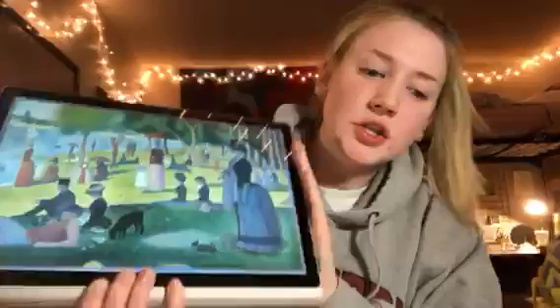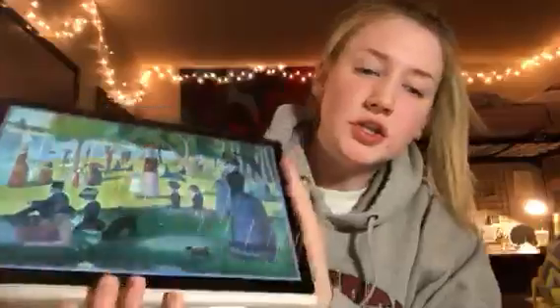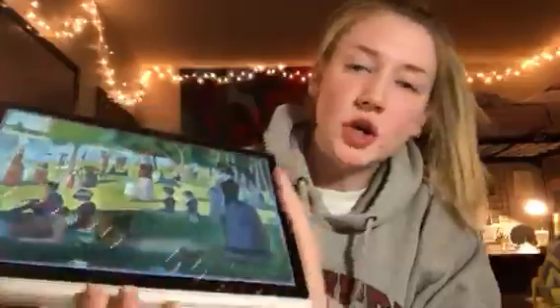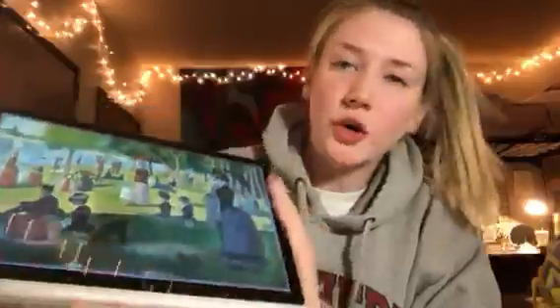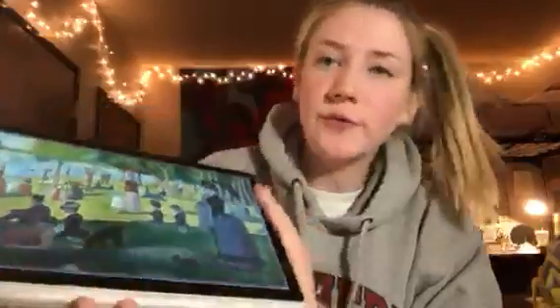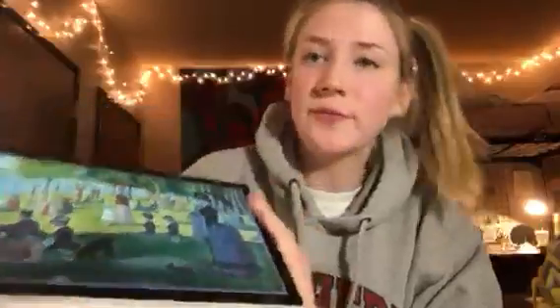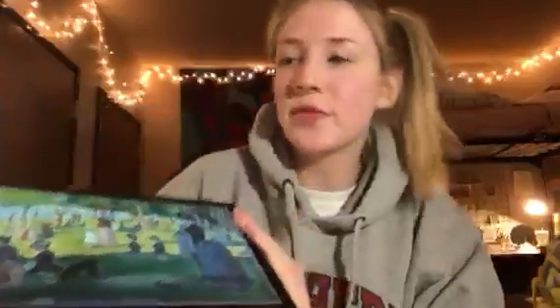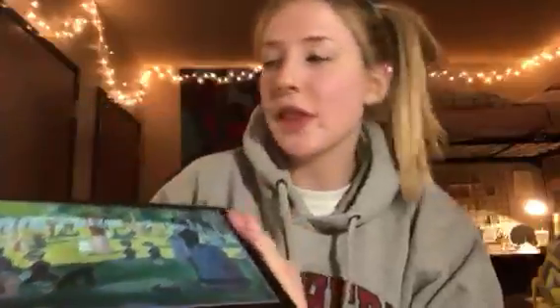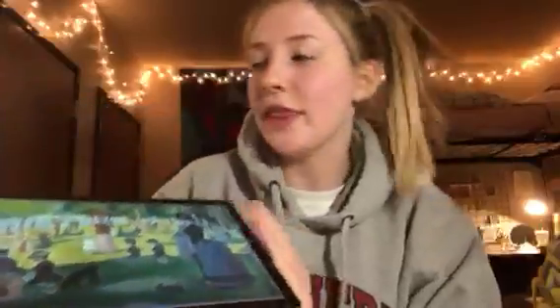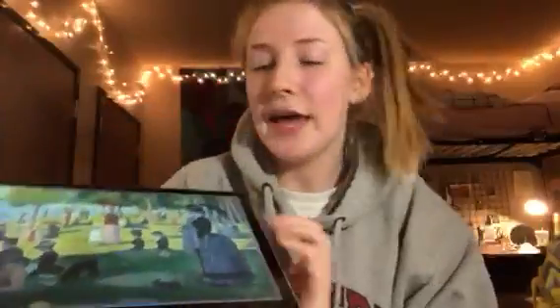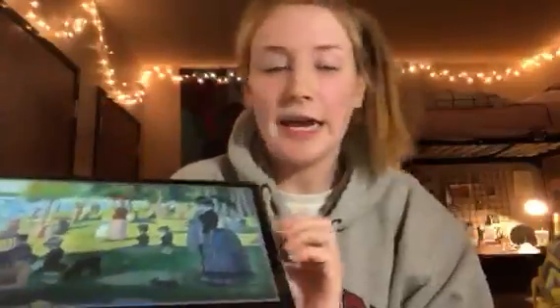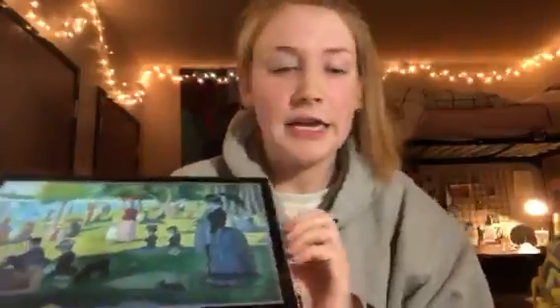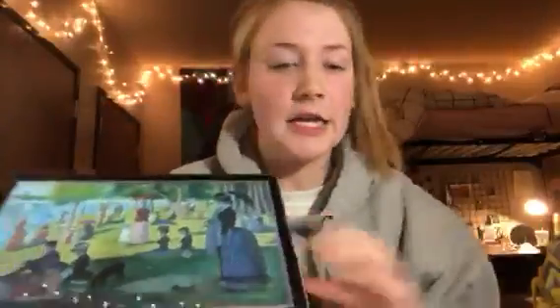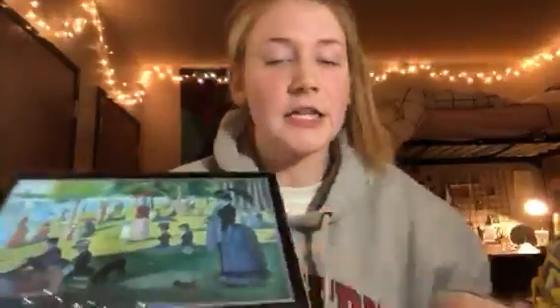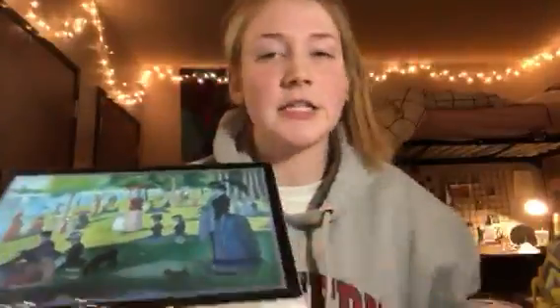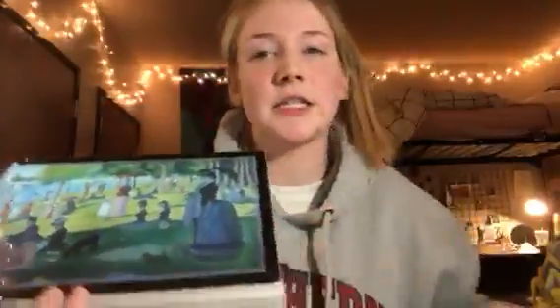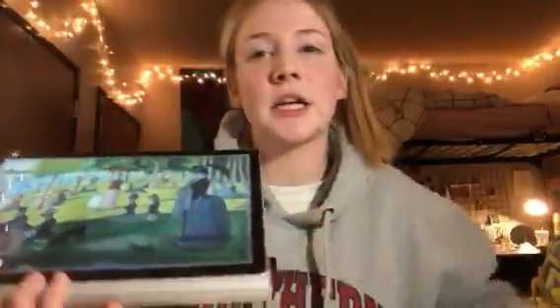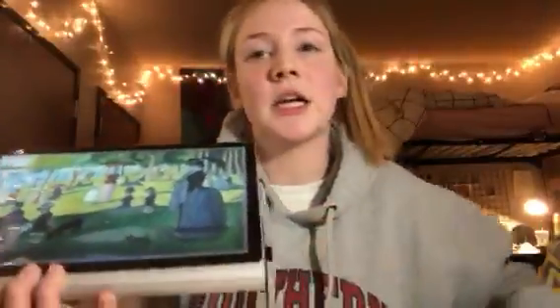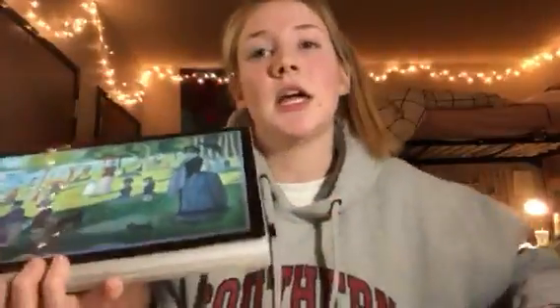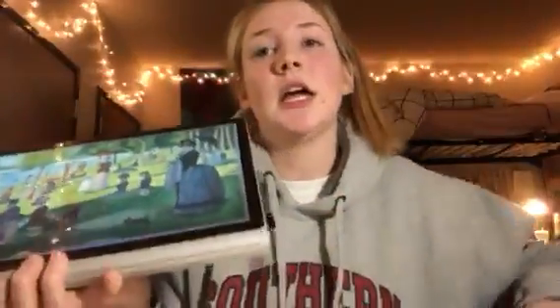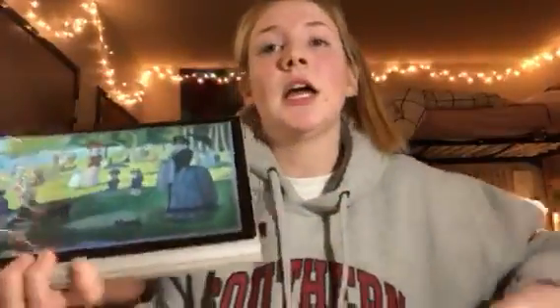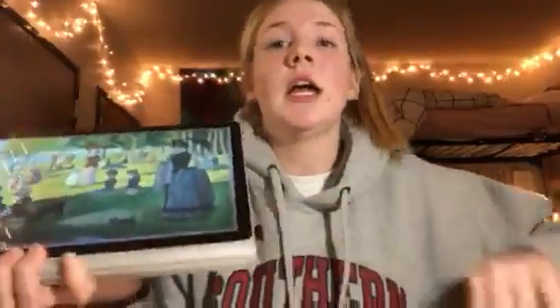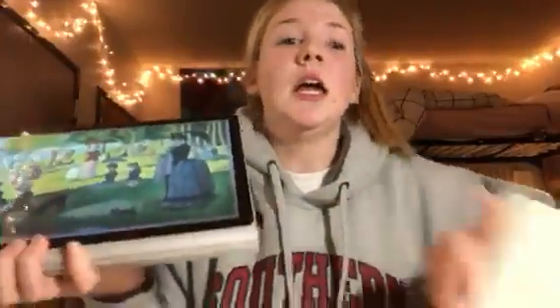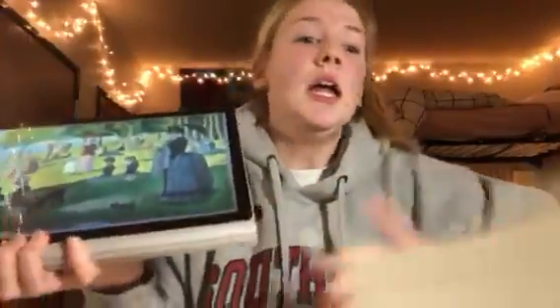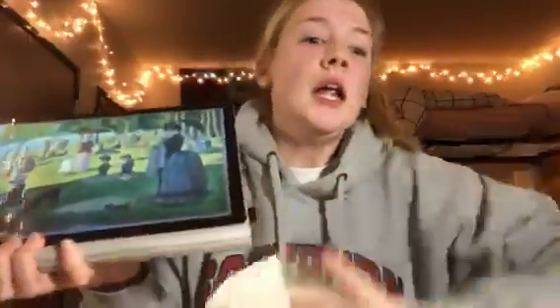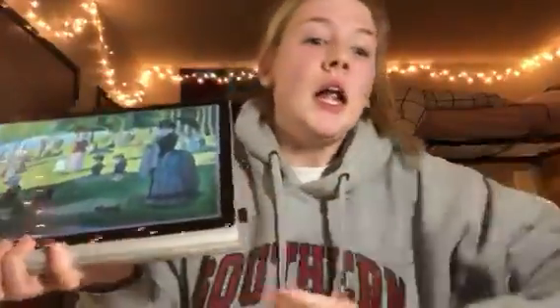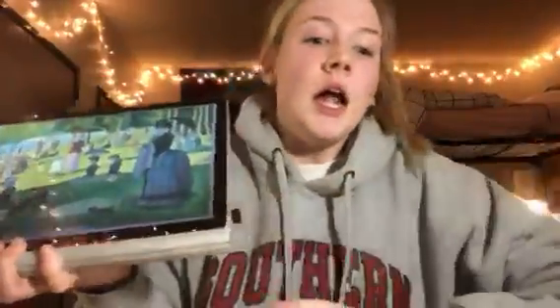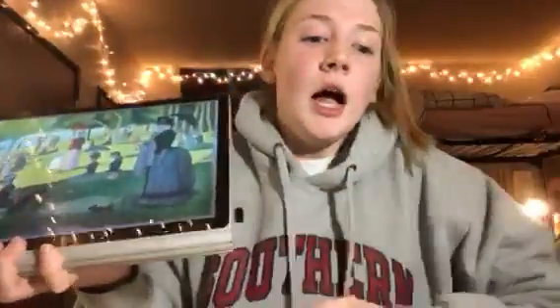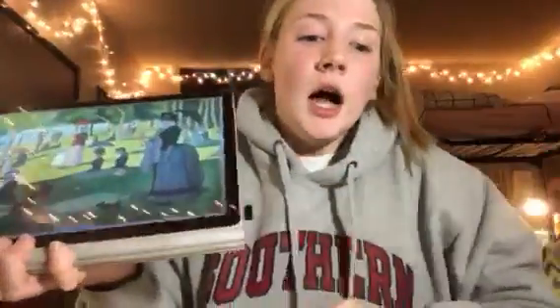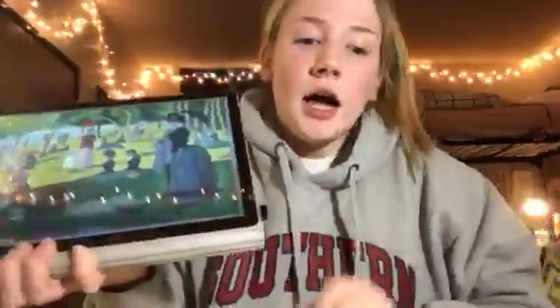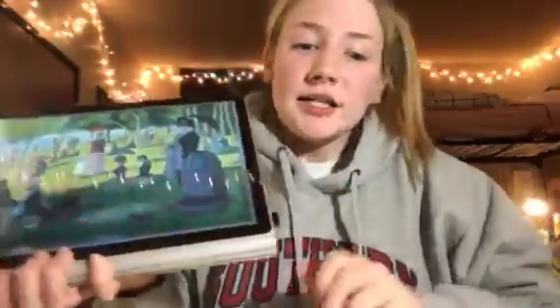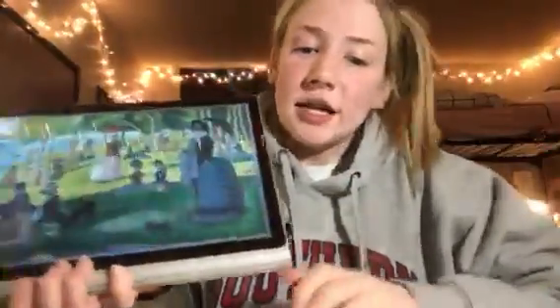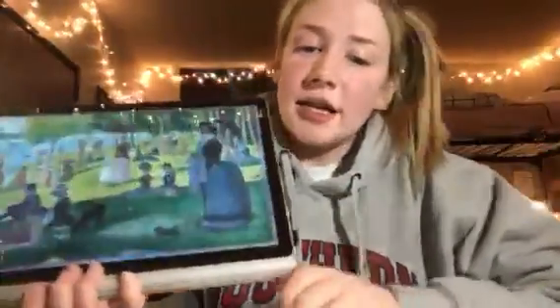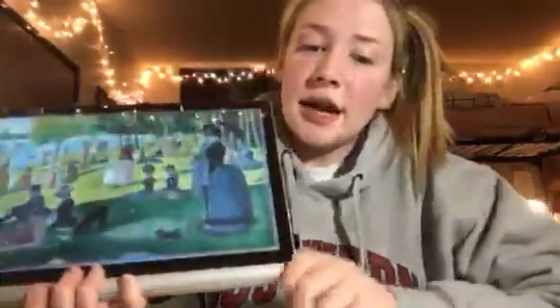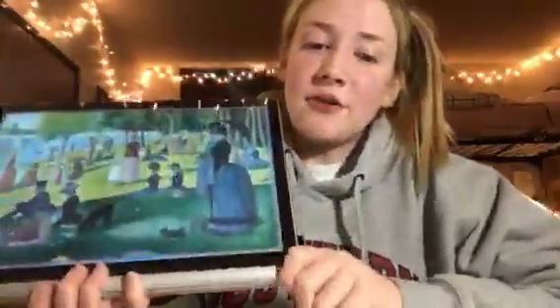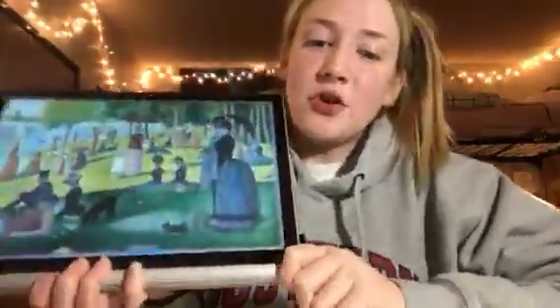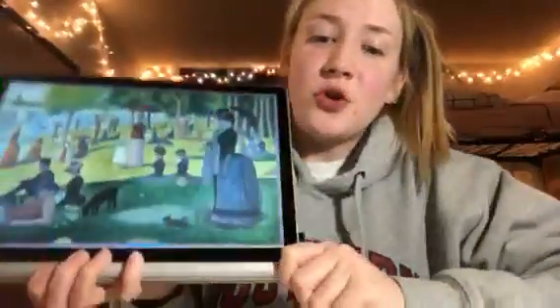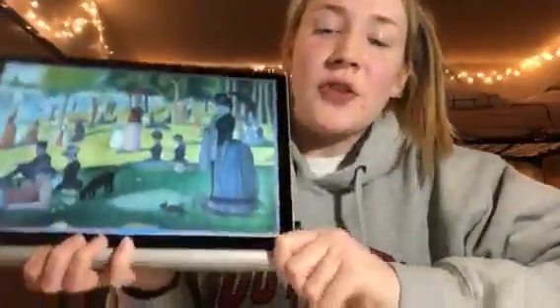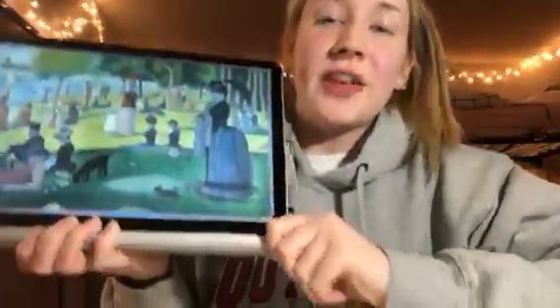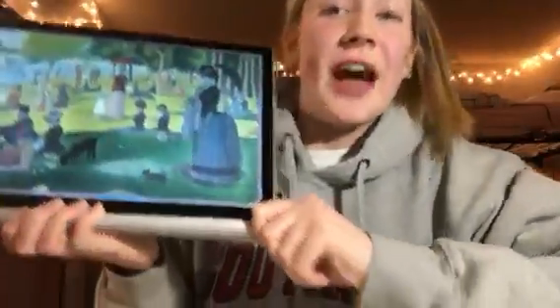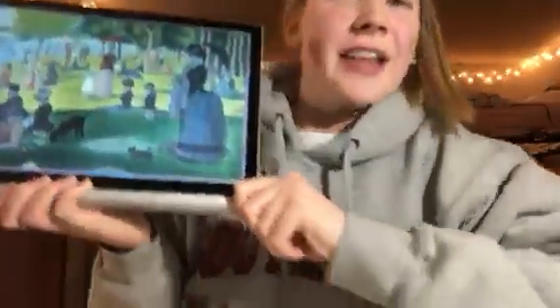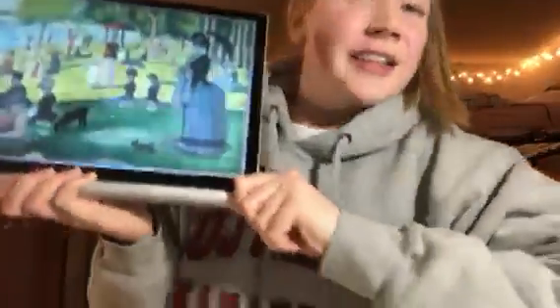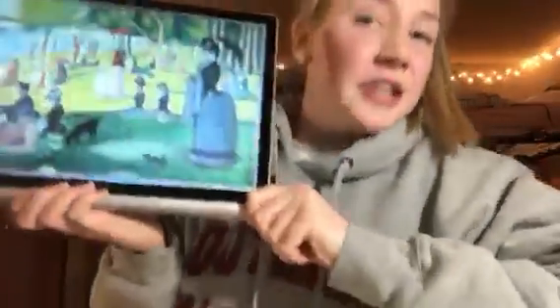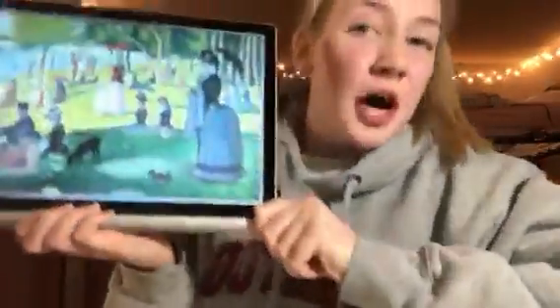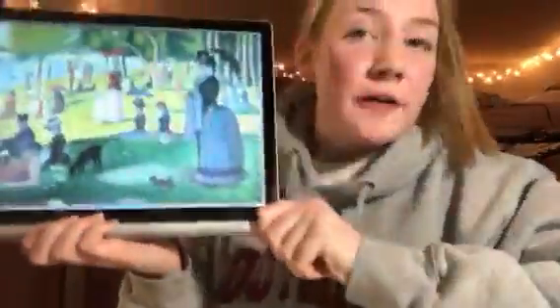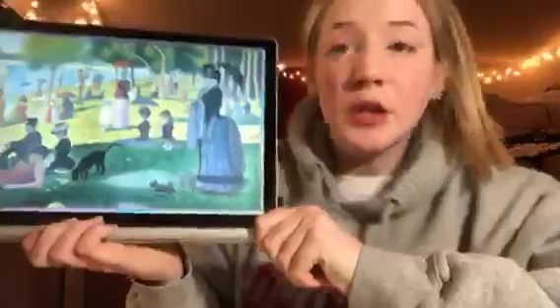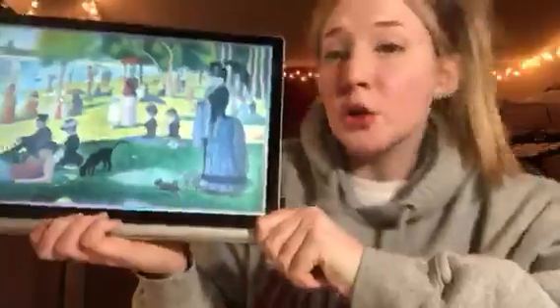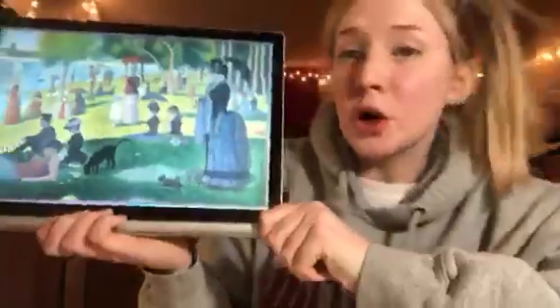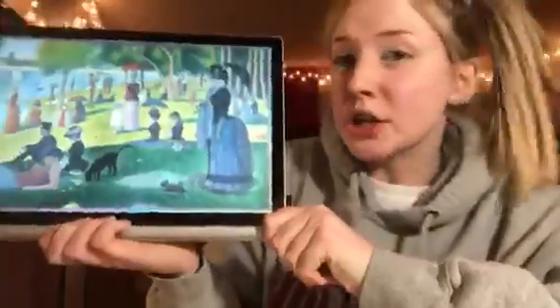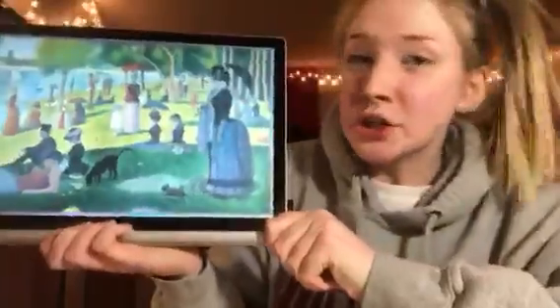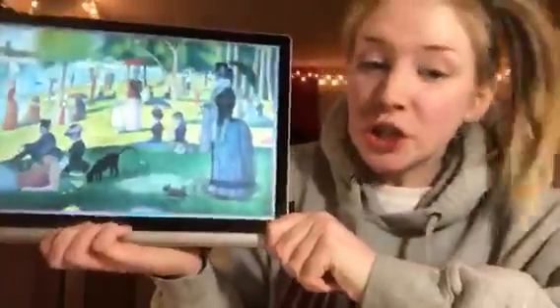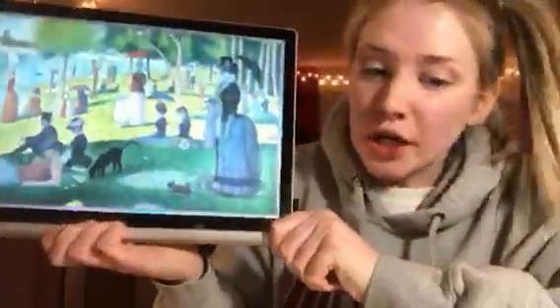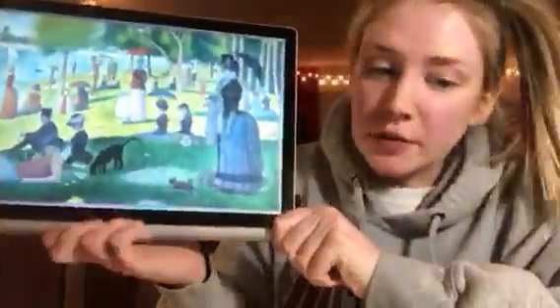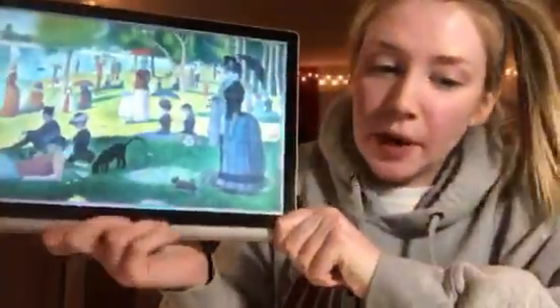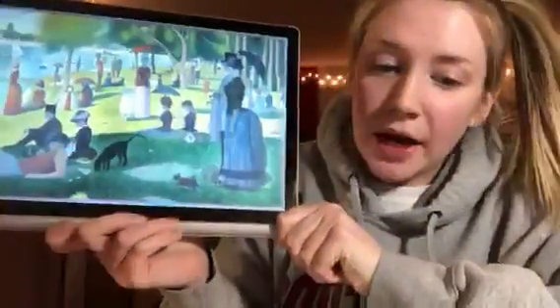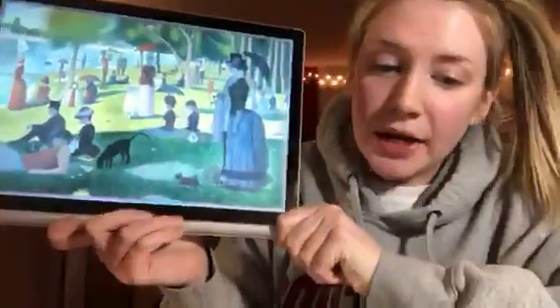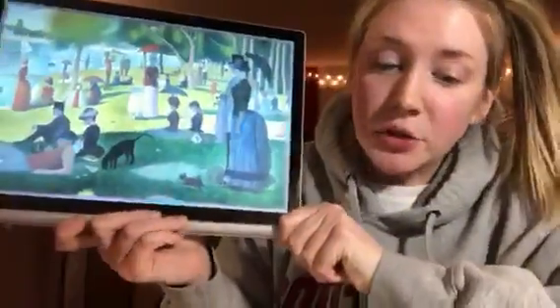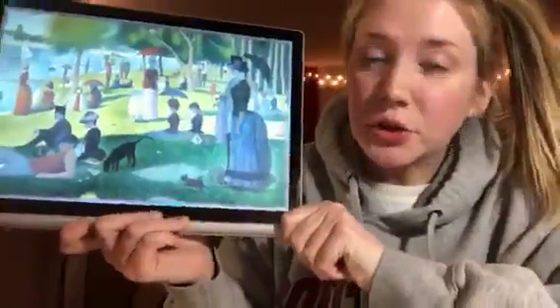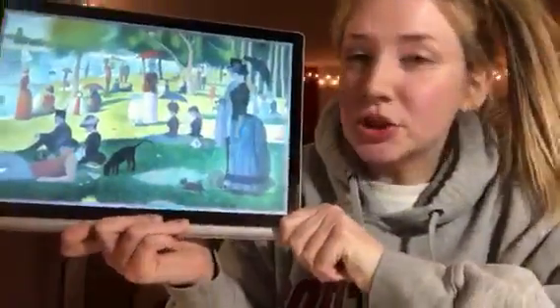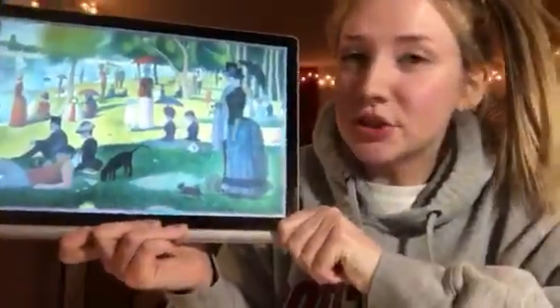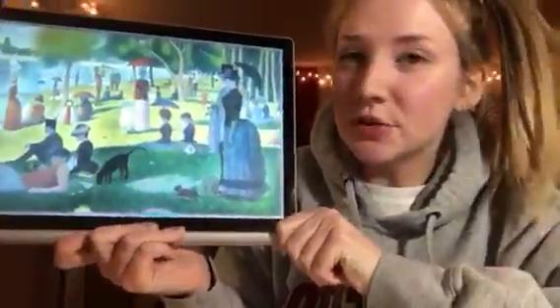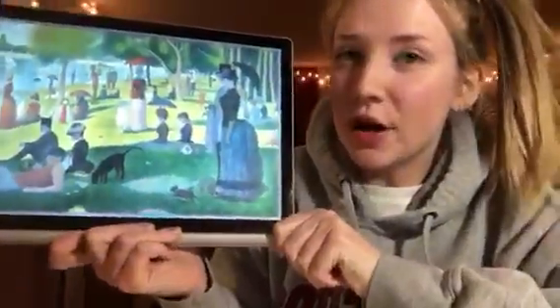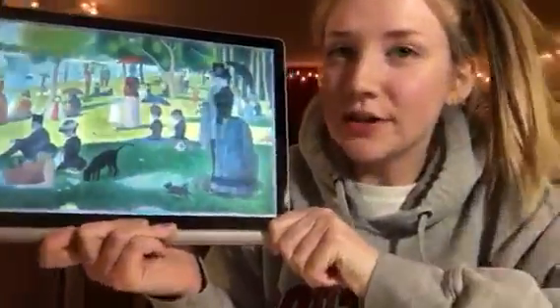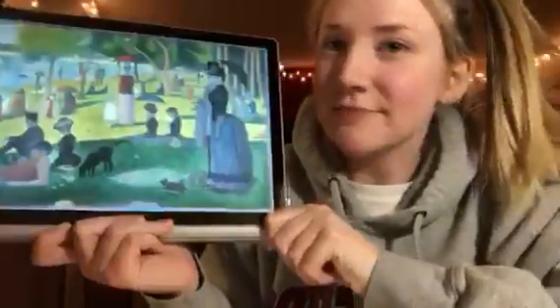So that is 'A Sunday Afternoon on the Island of La Grande Jatte' by Georges Seurat.